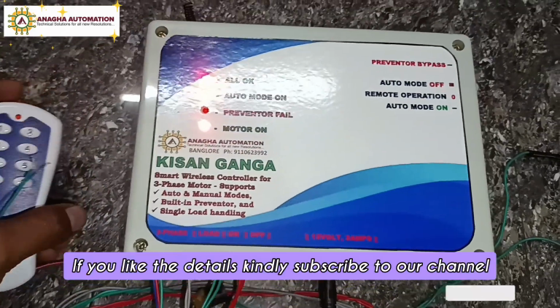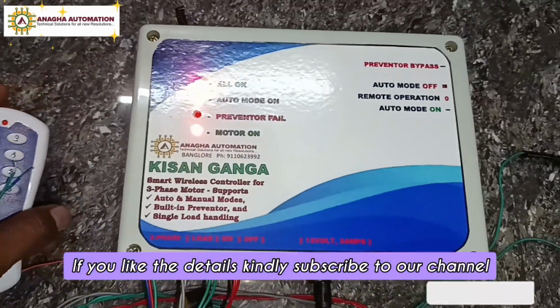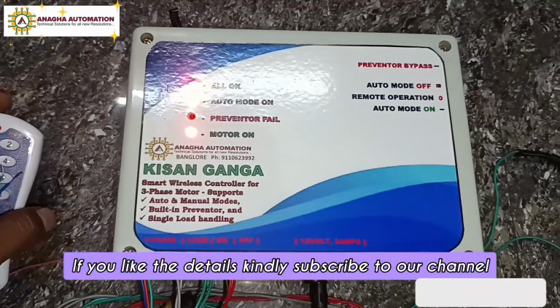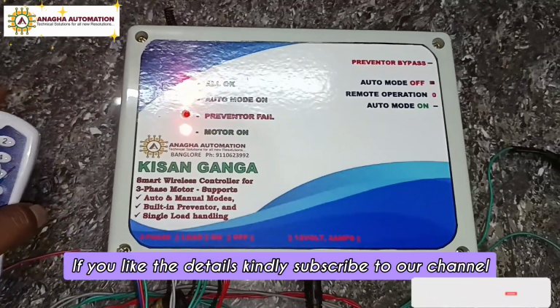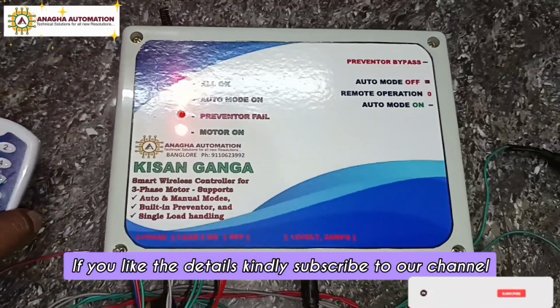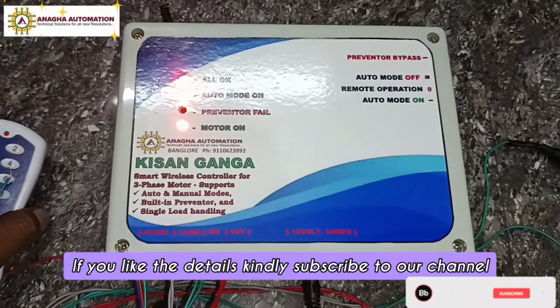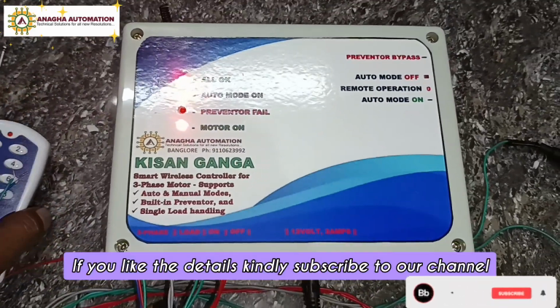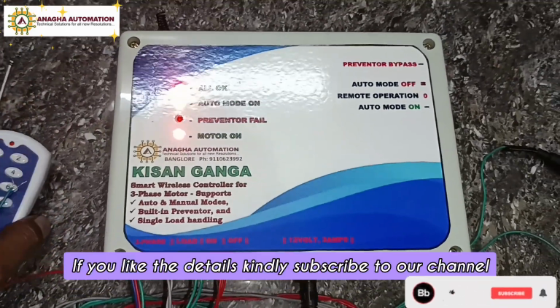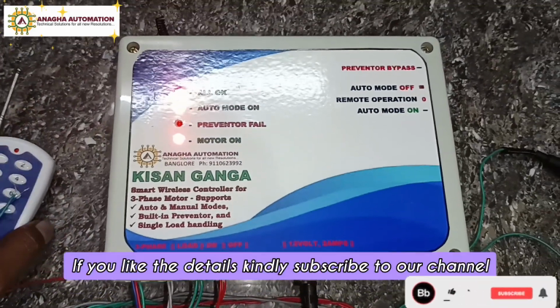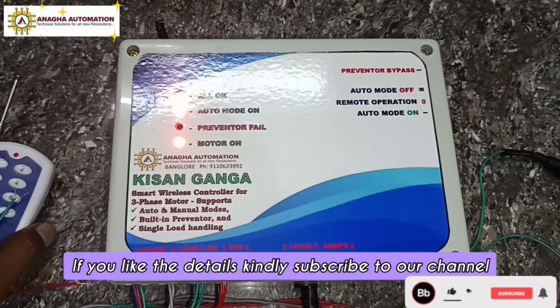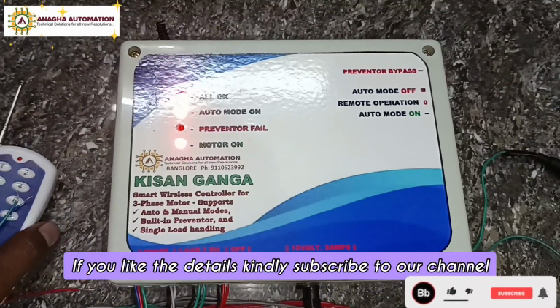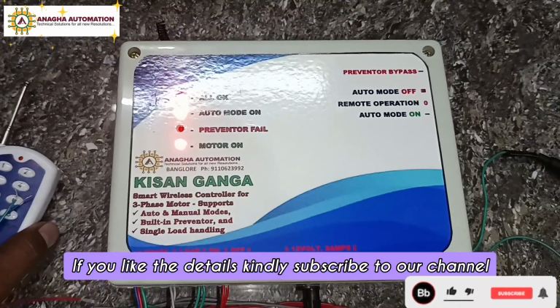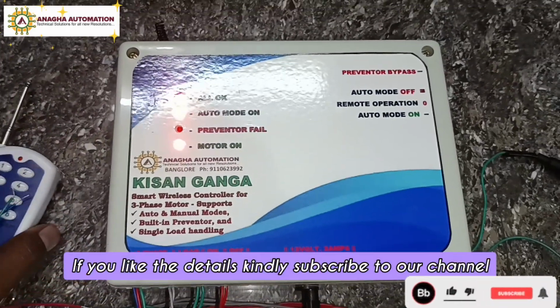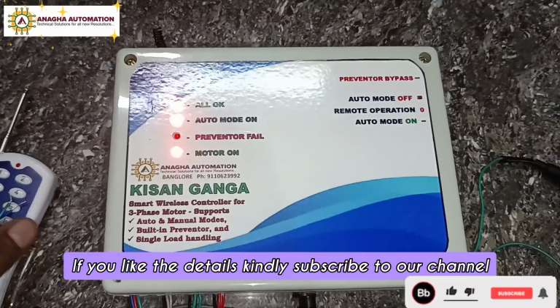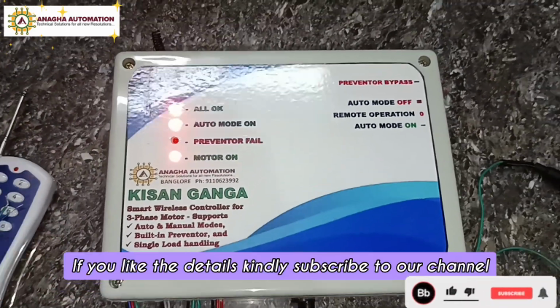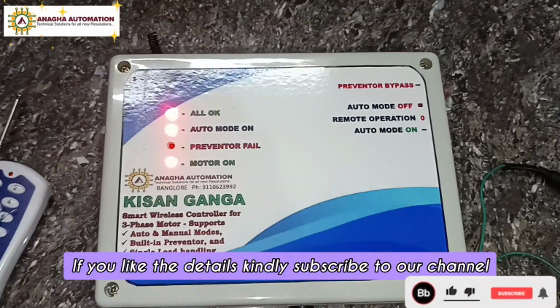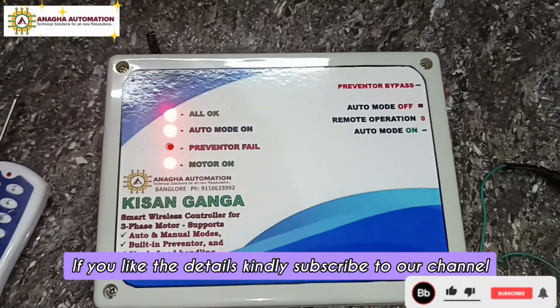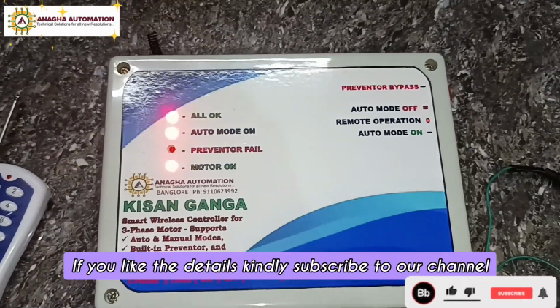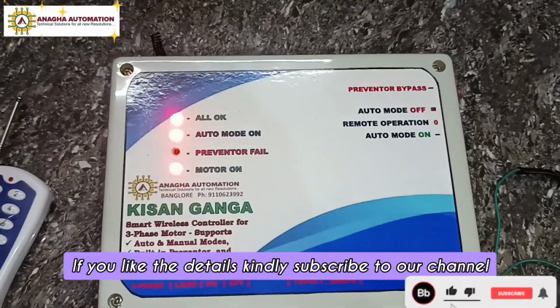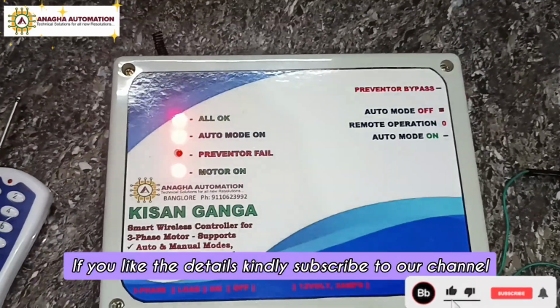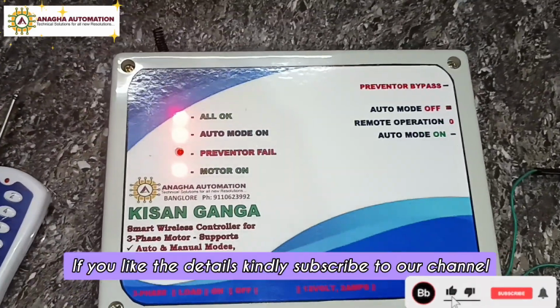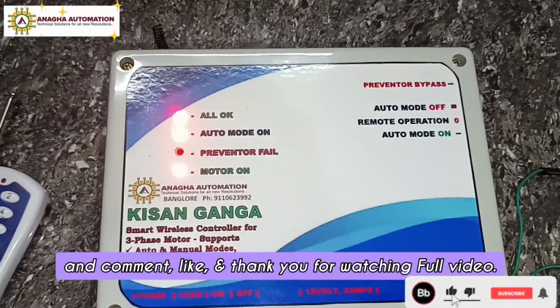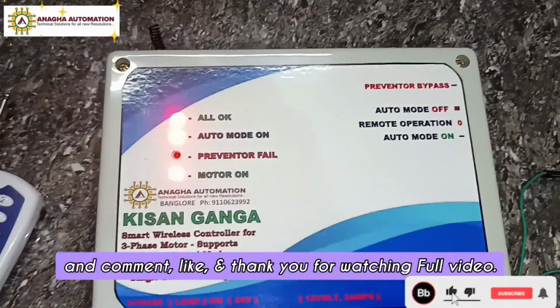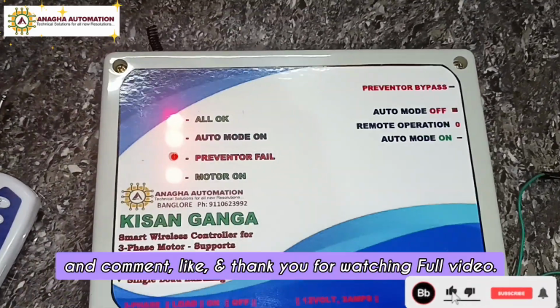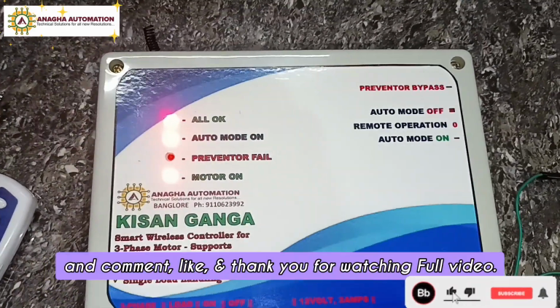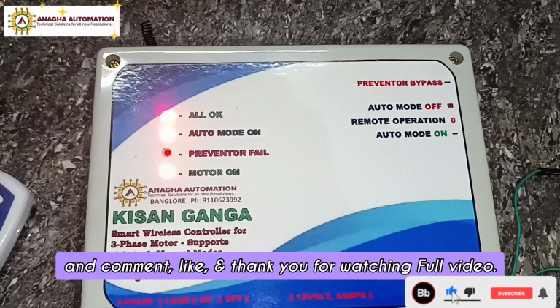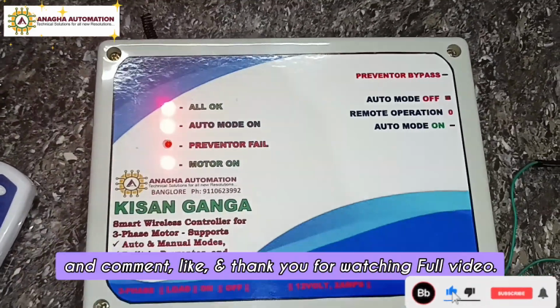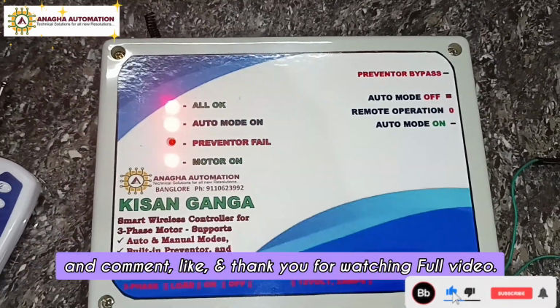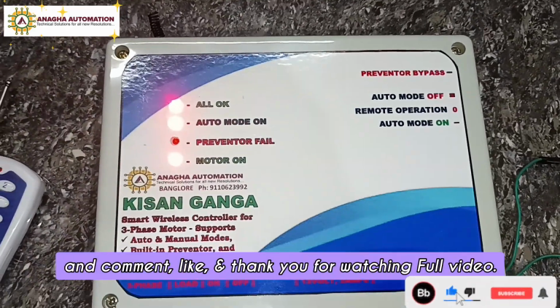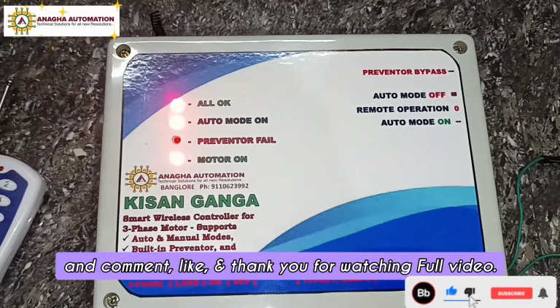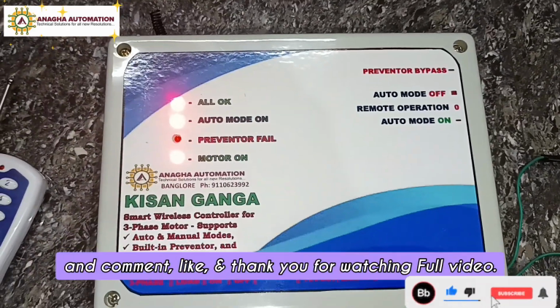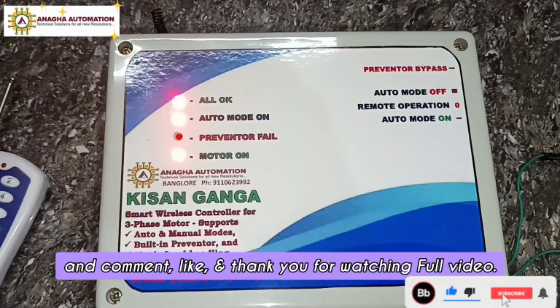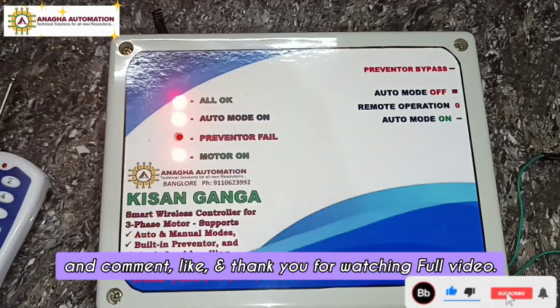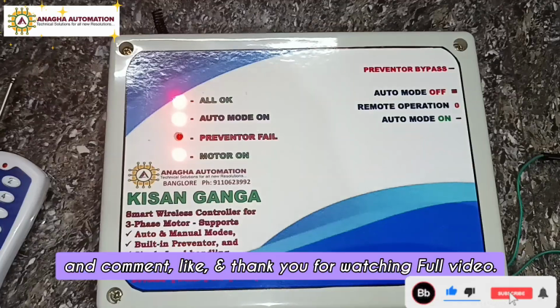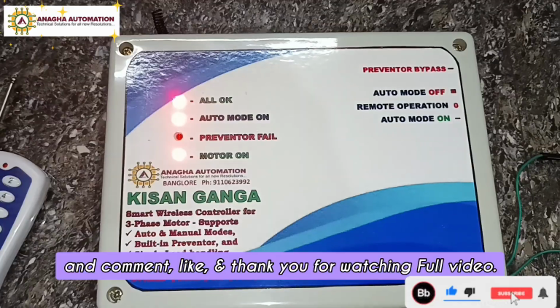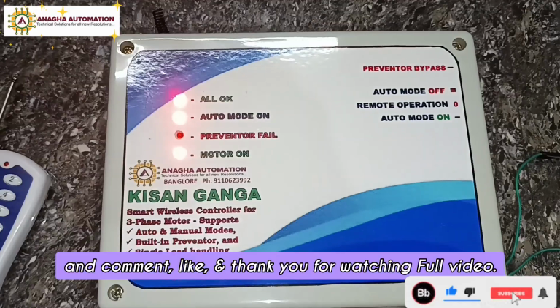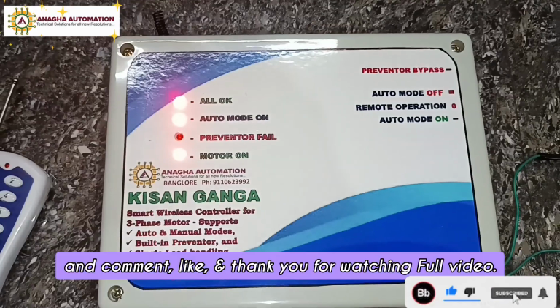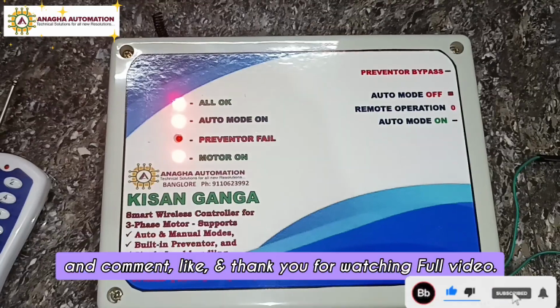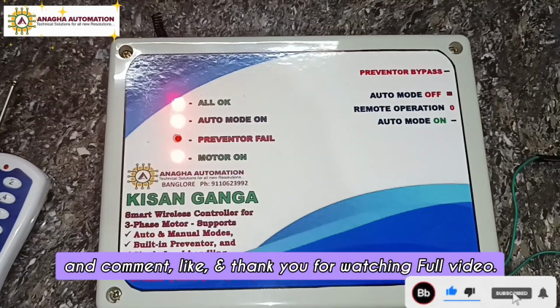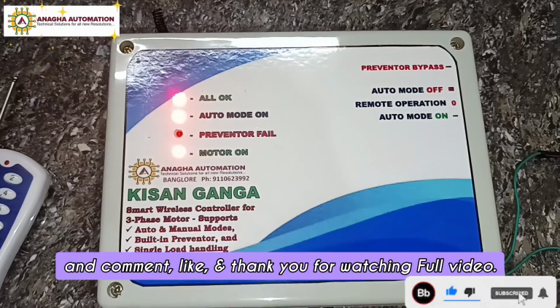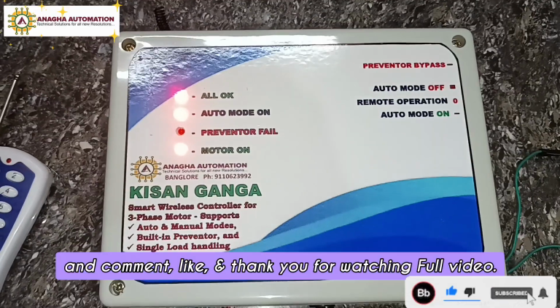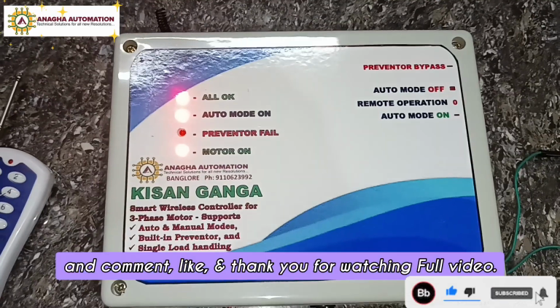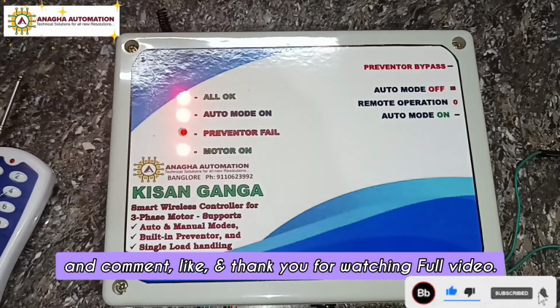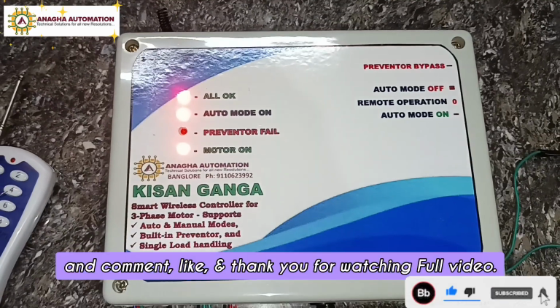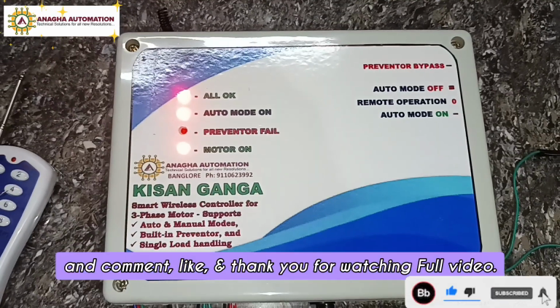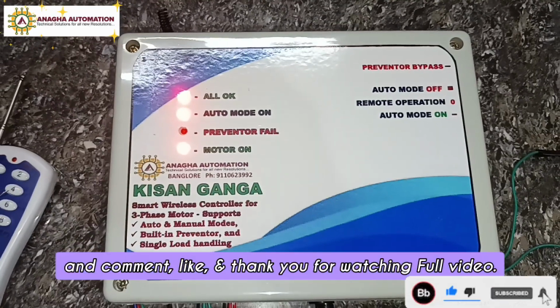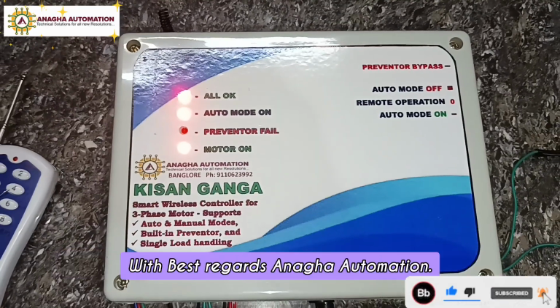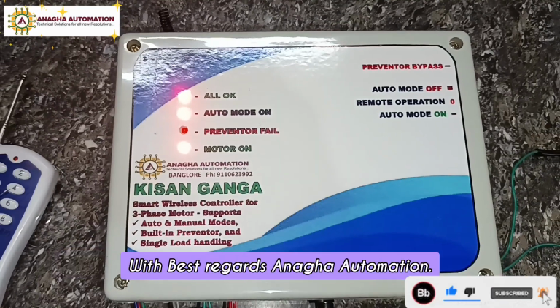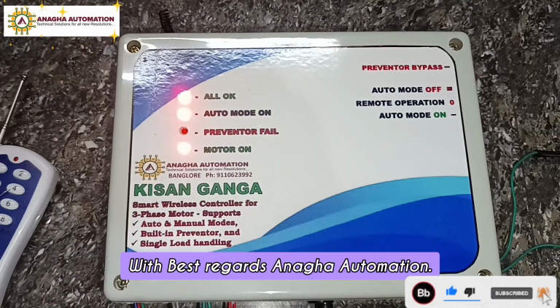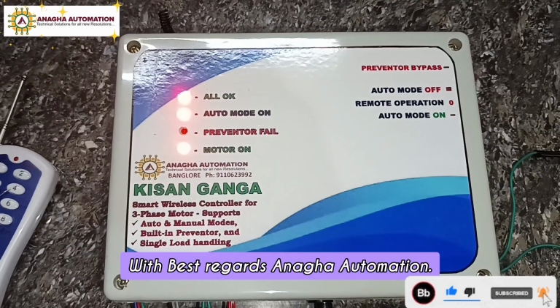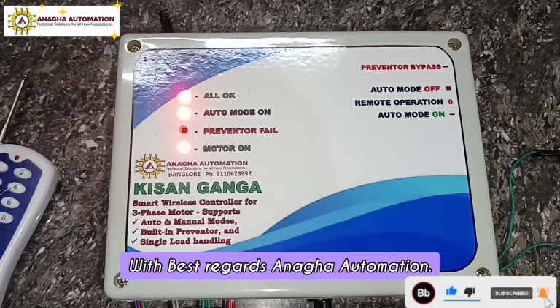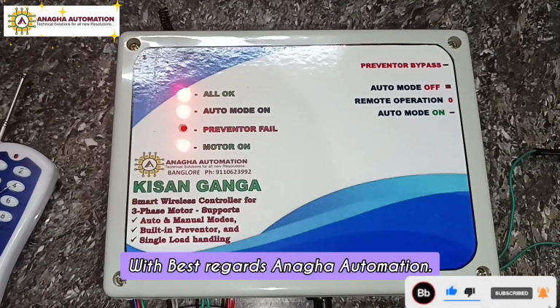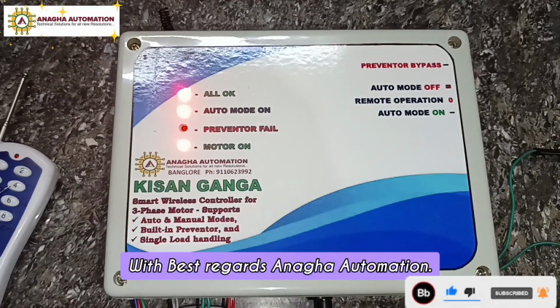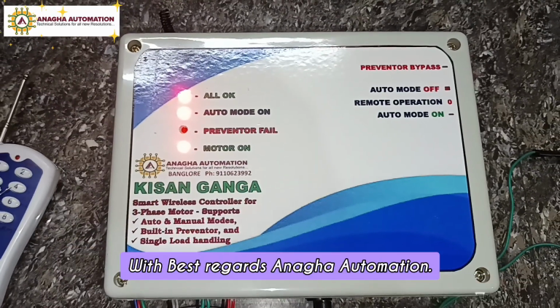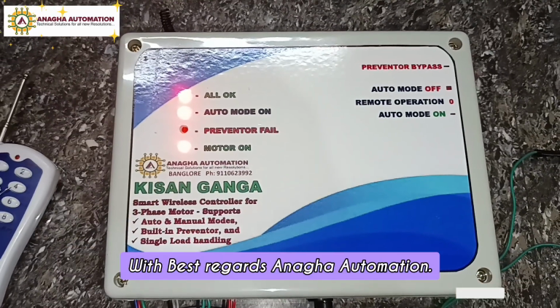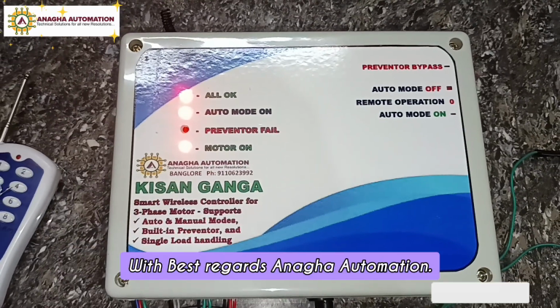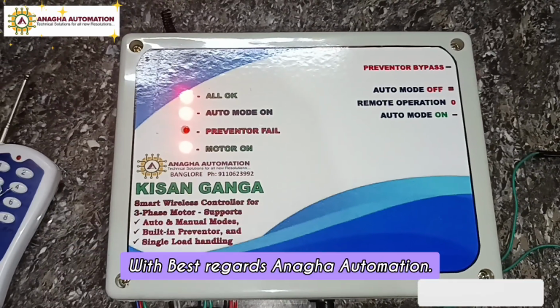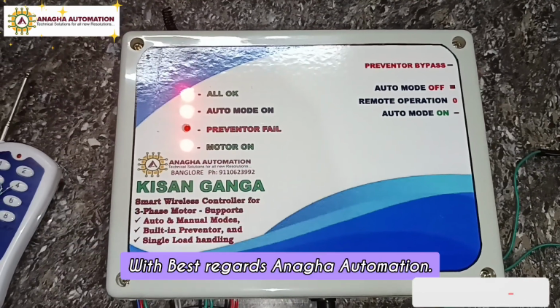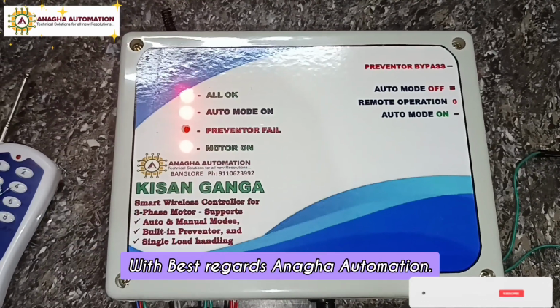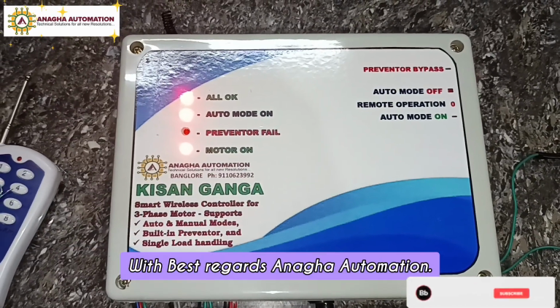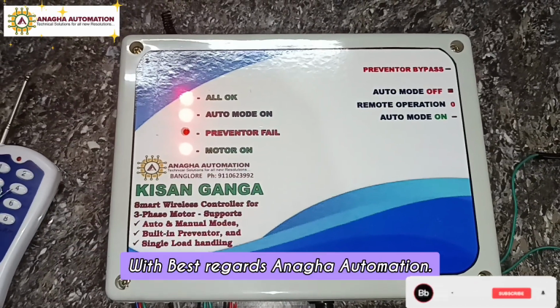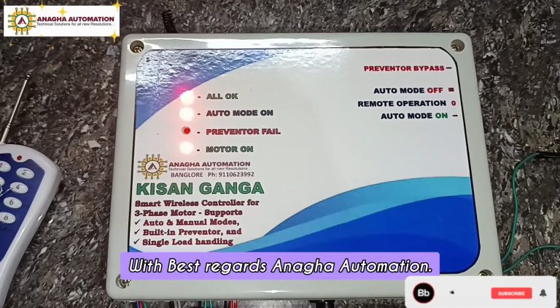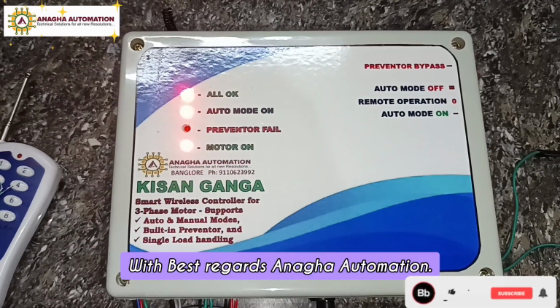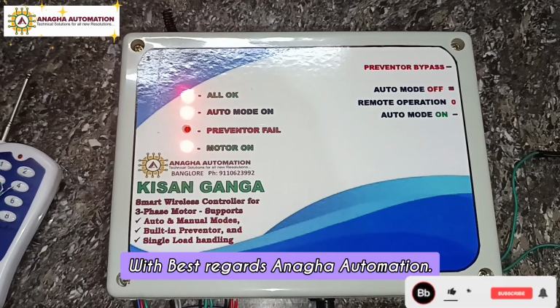This is all about the RF controller. If you like the details, kindly subscribe to our channel, comment, like, and thank you for watching the full video. Best regards, Anagher Automation.